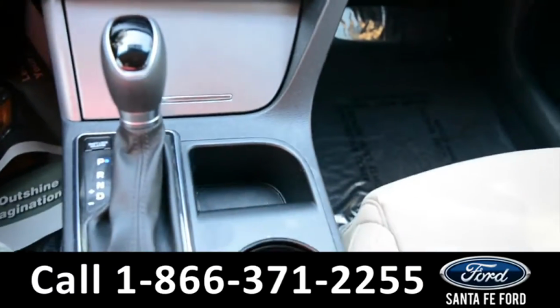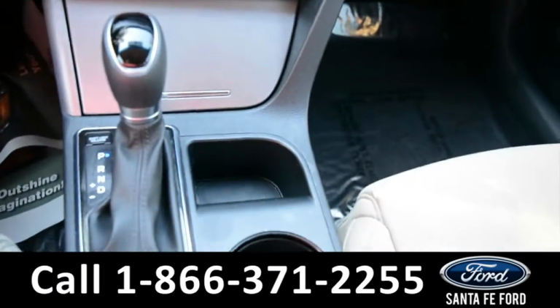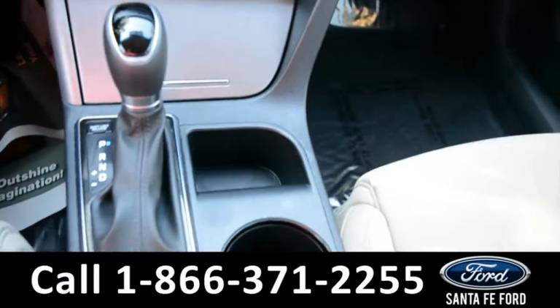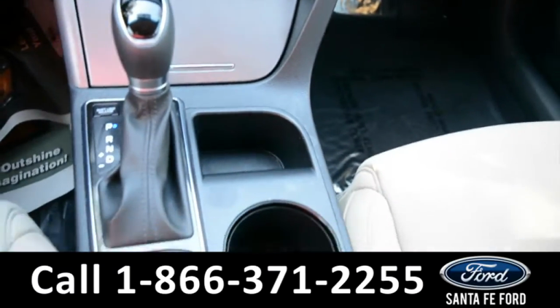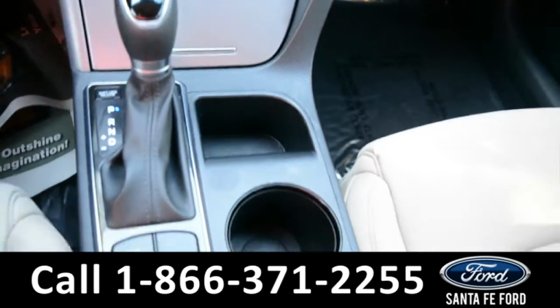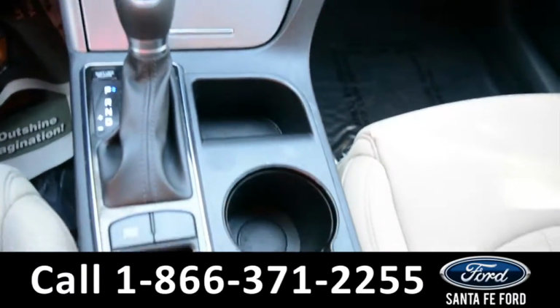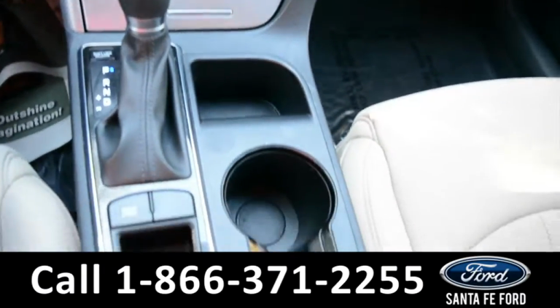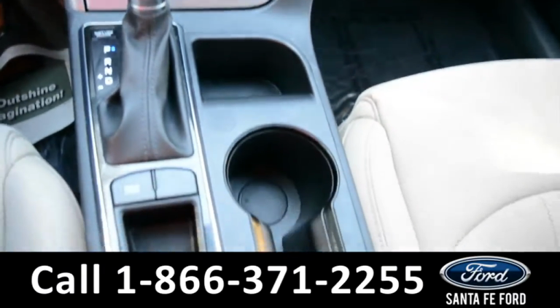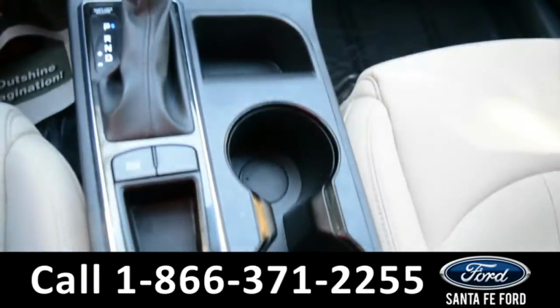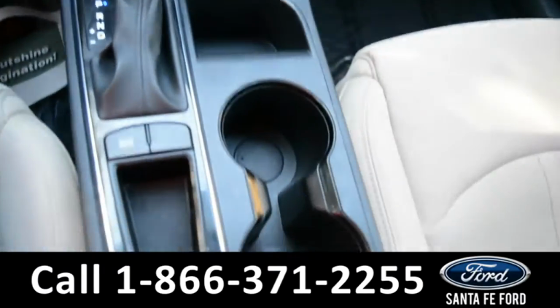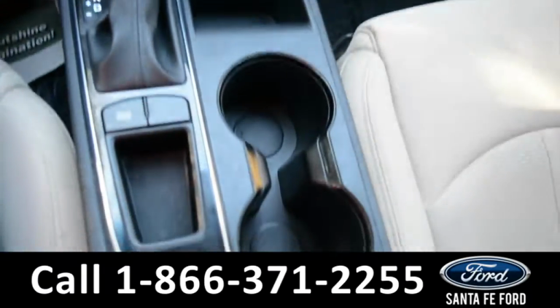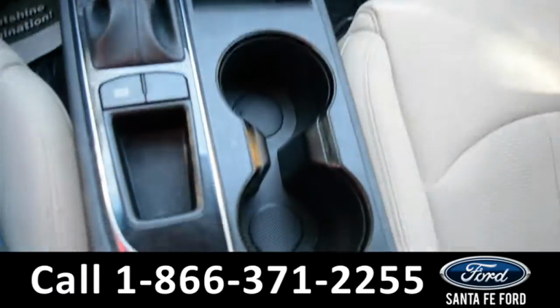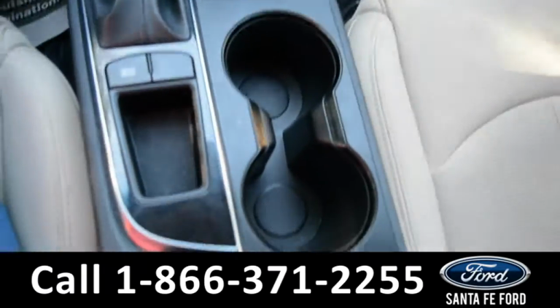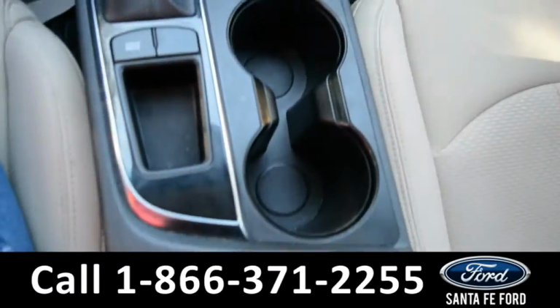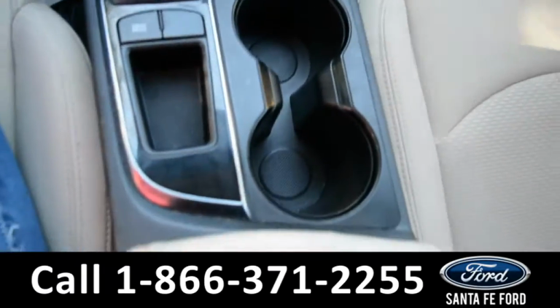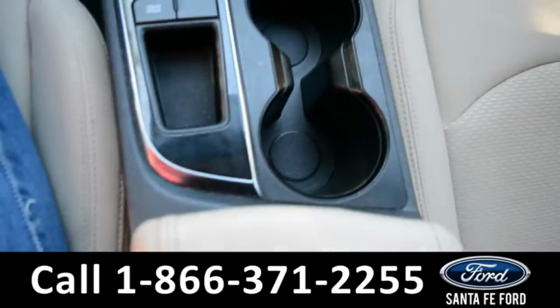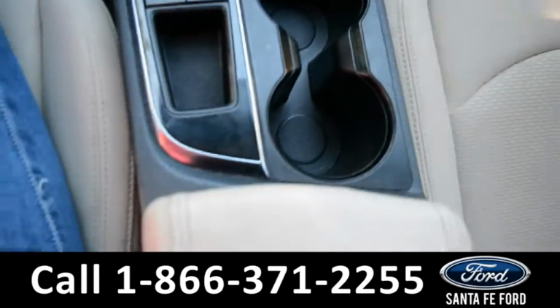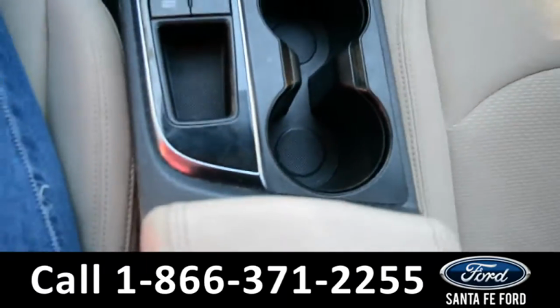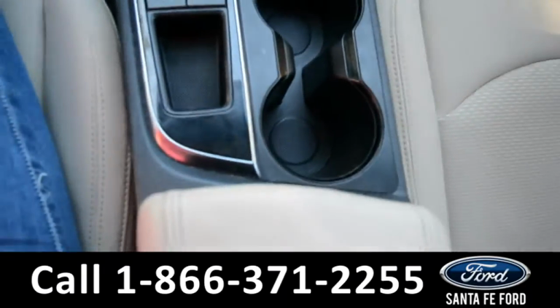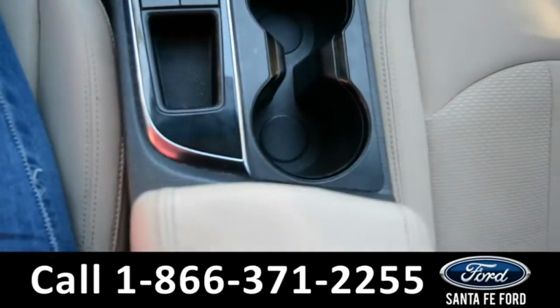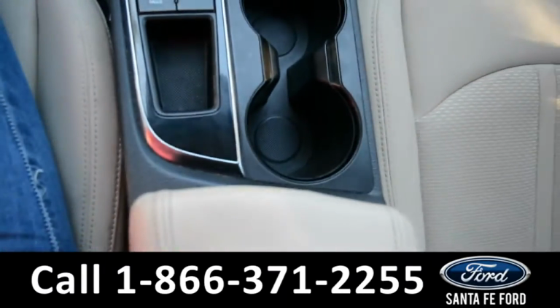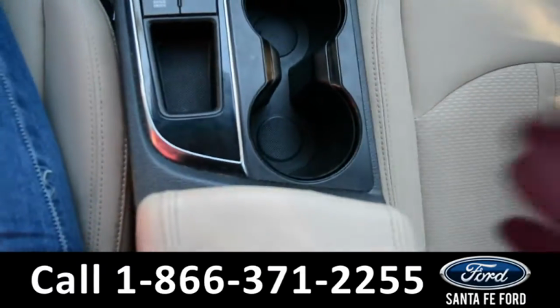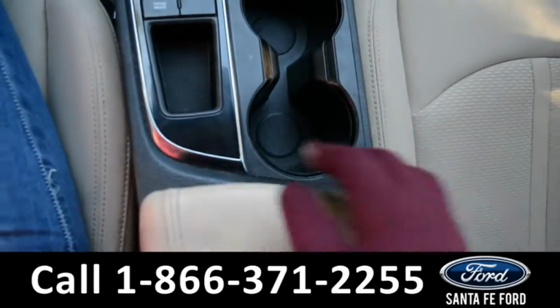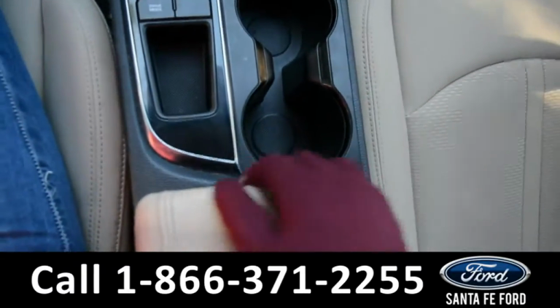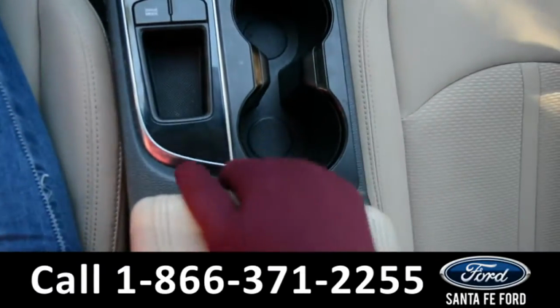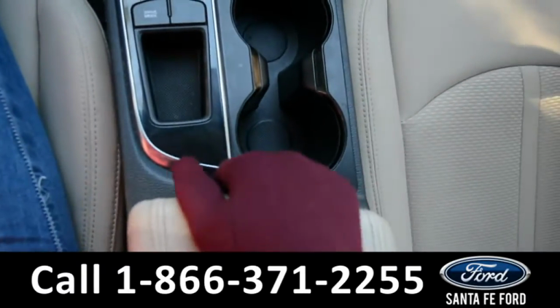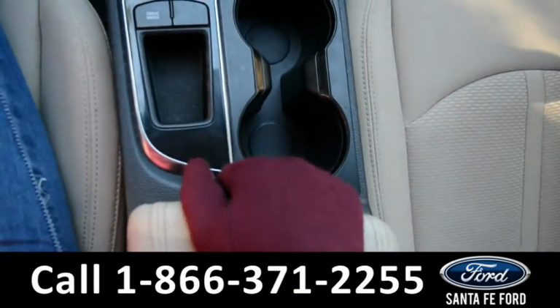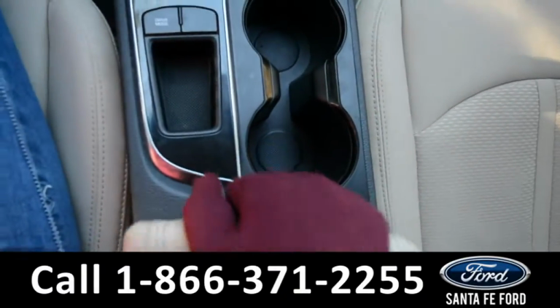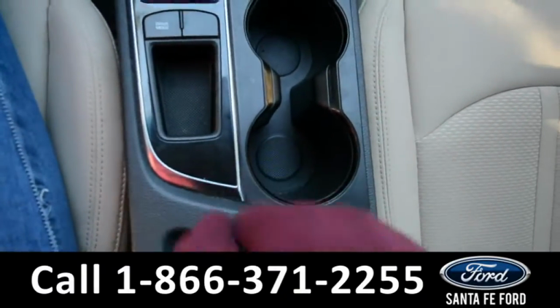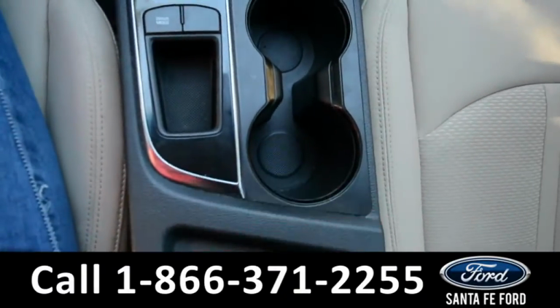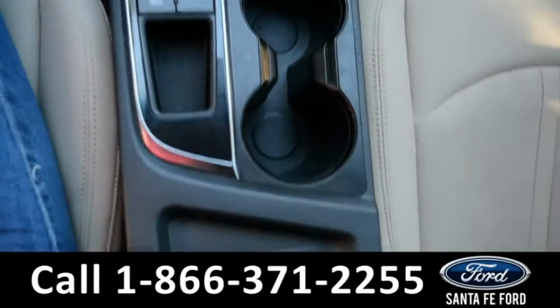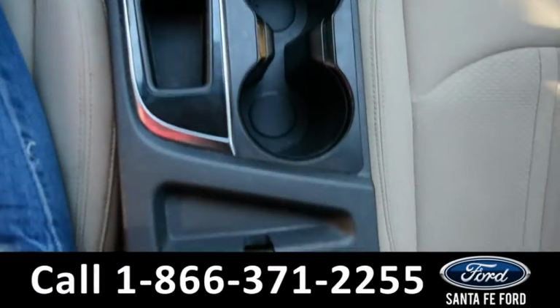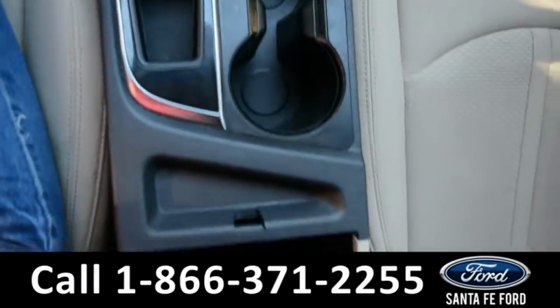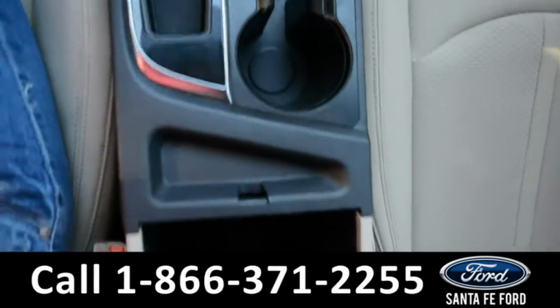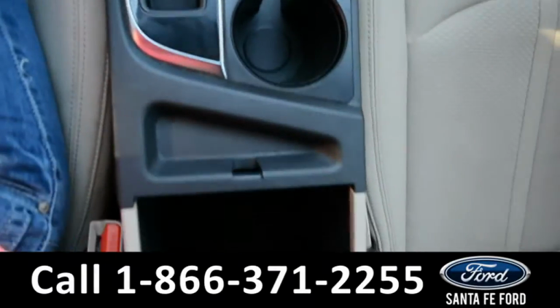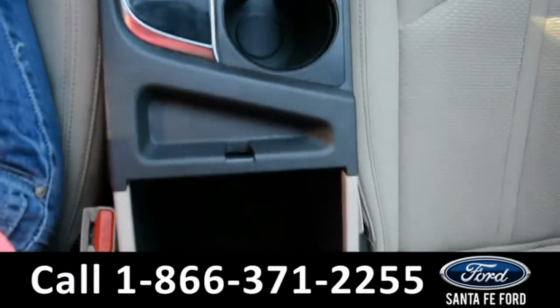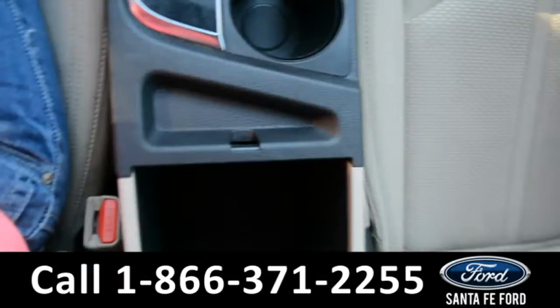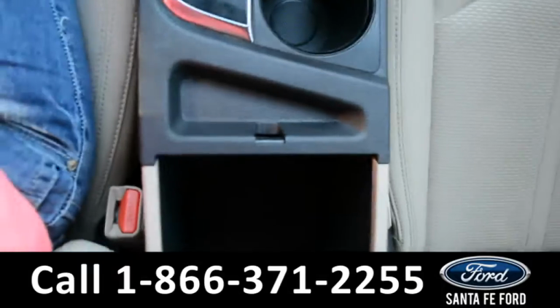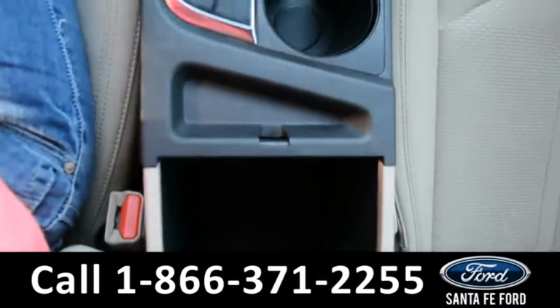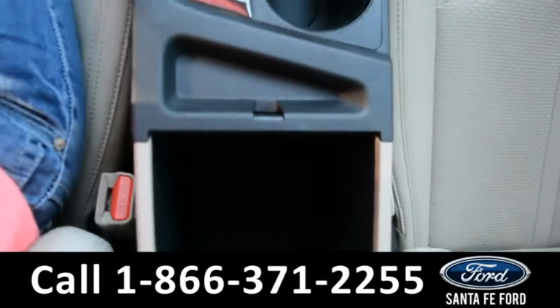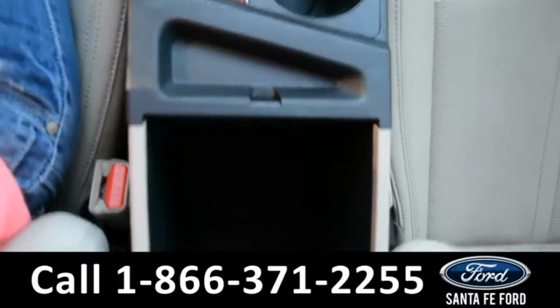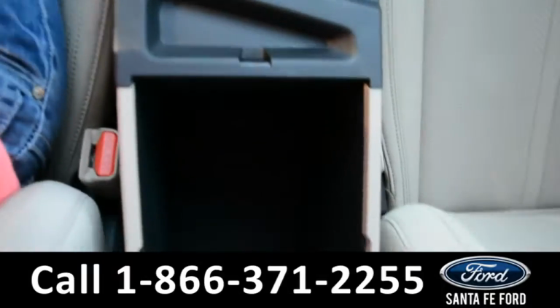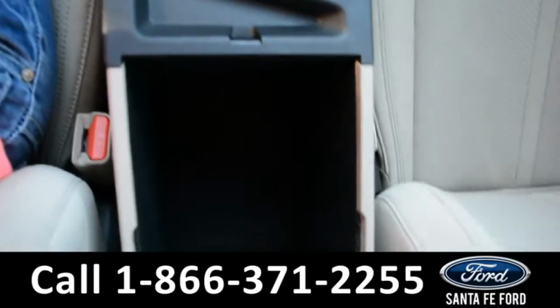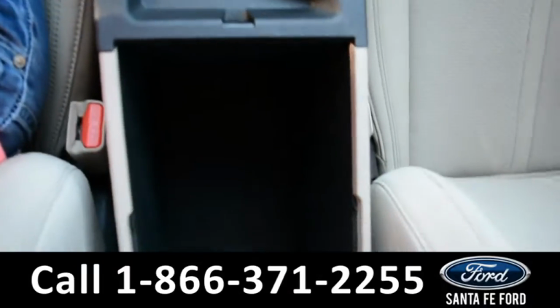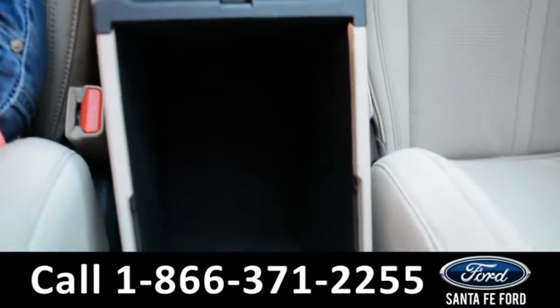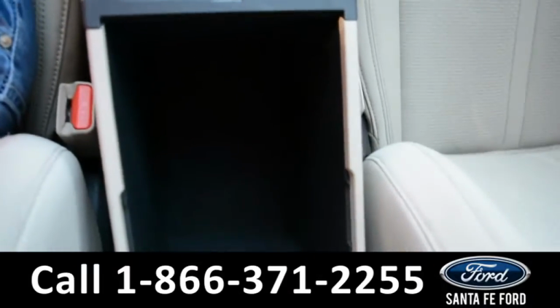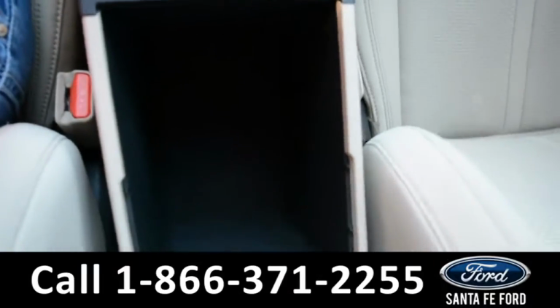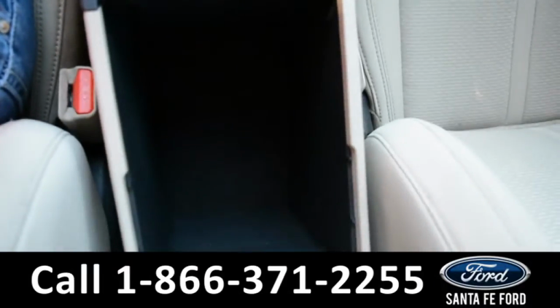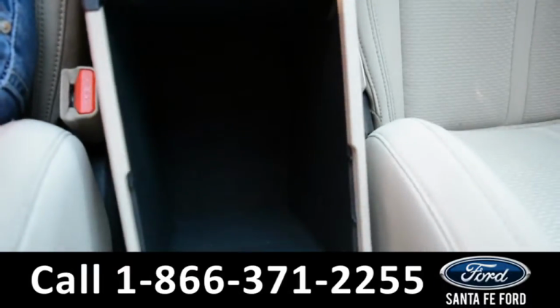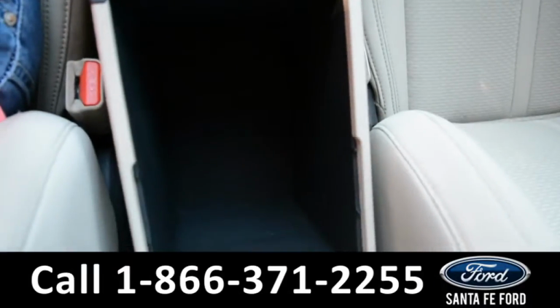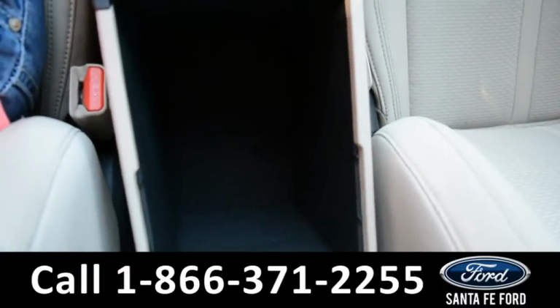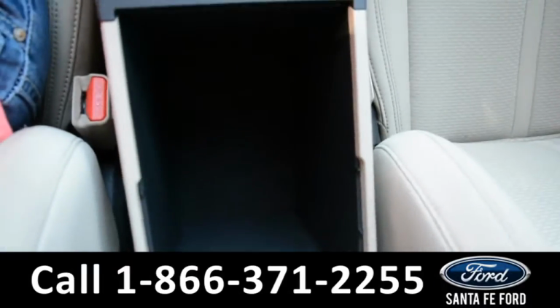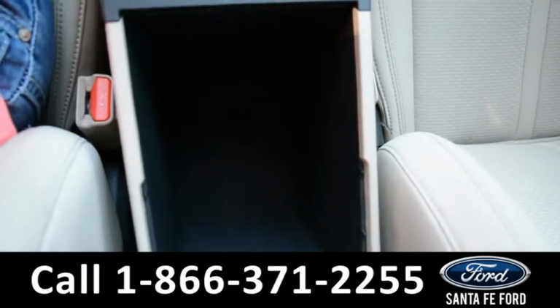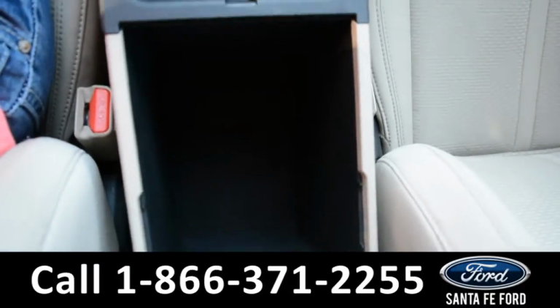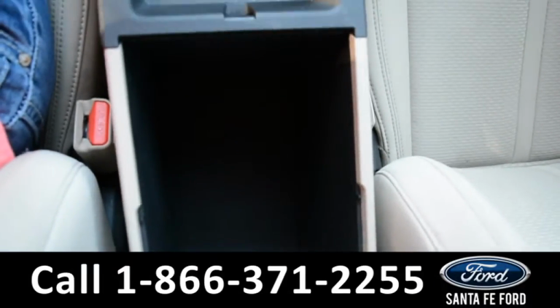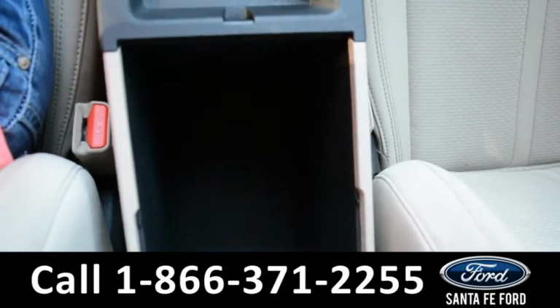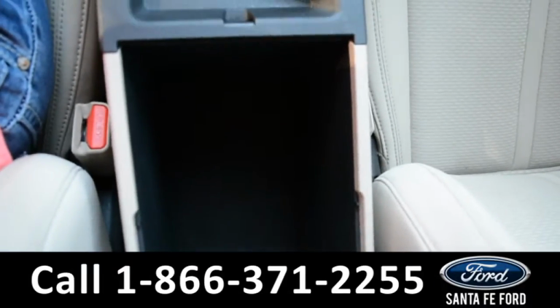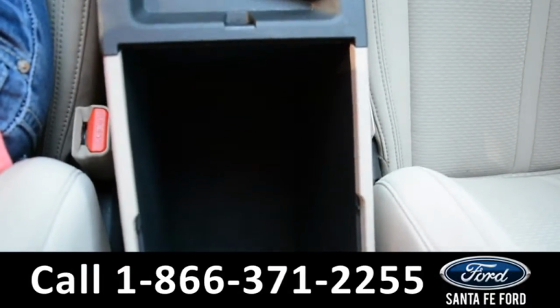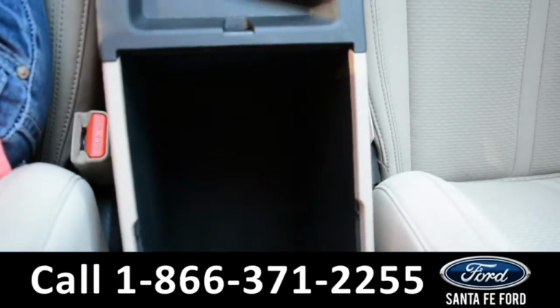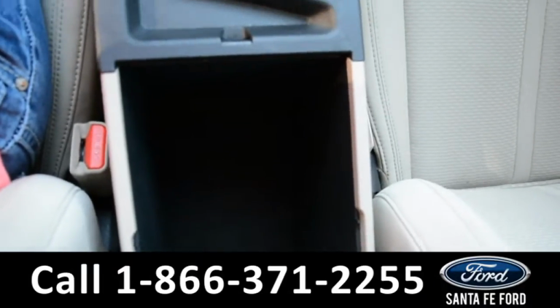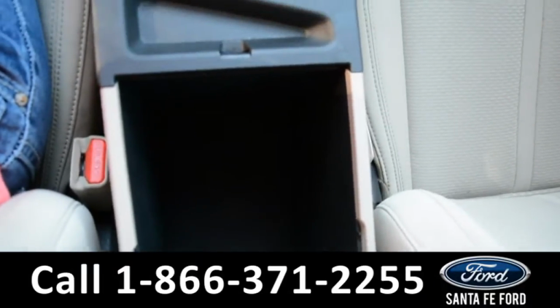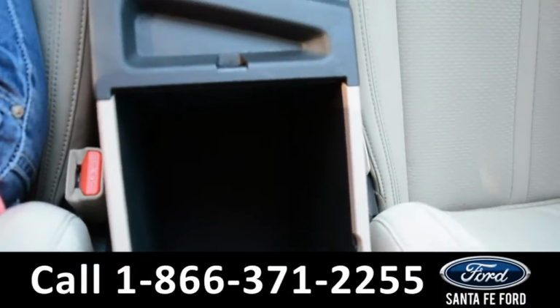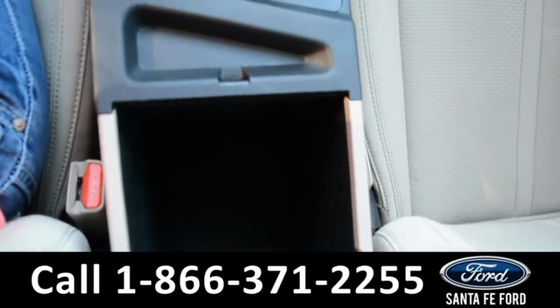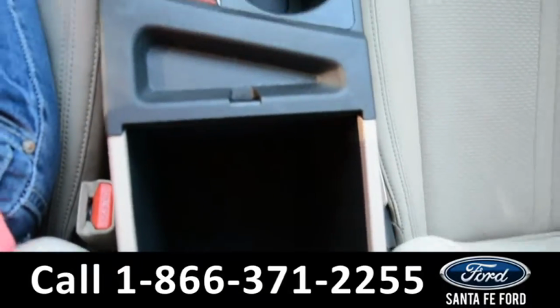Leather shifter, two cup holders, and on the inside of the armrest there is additional storage space.